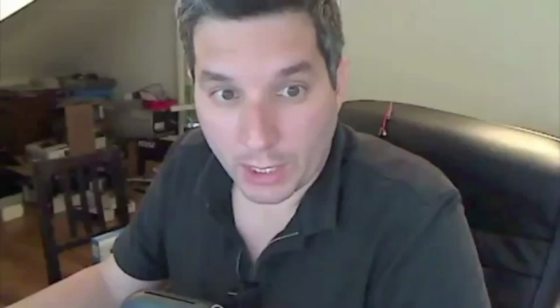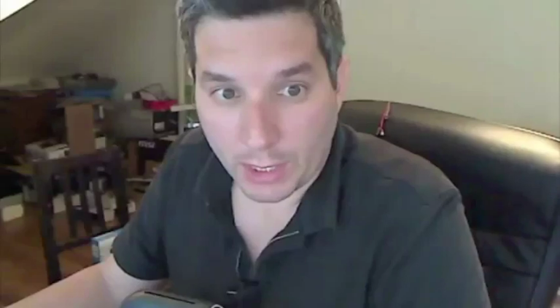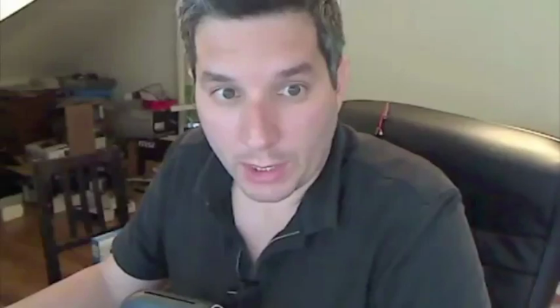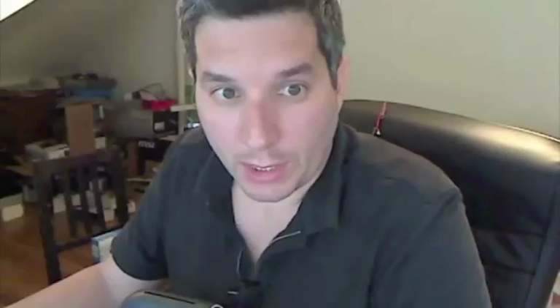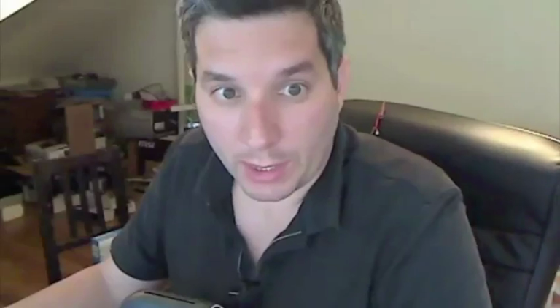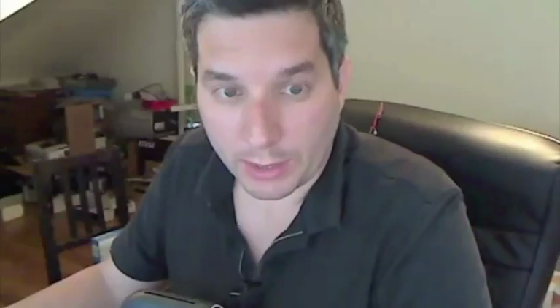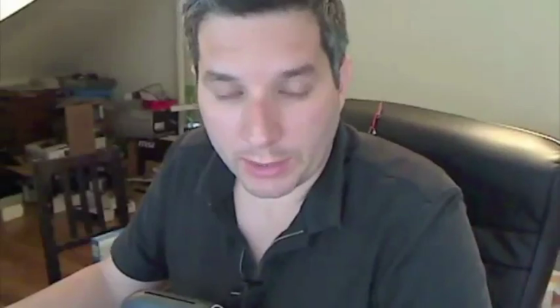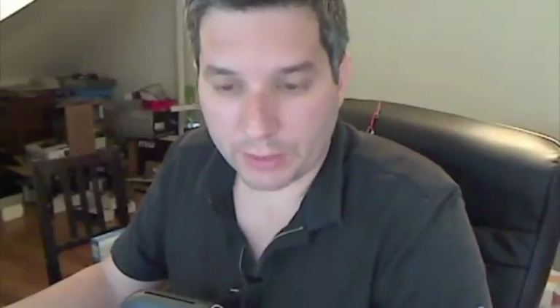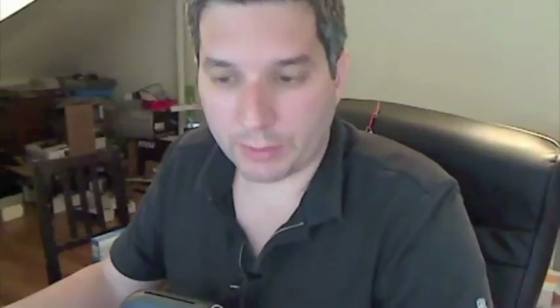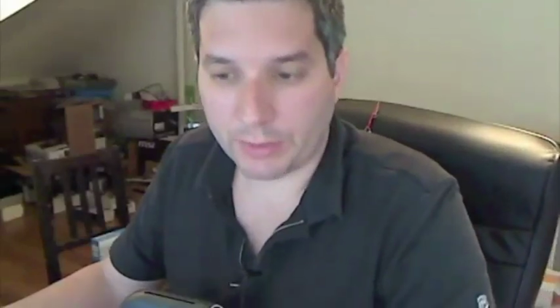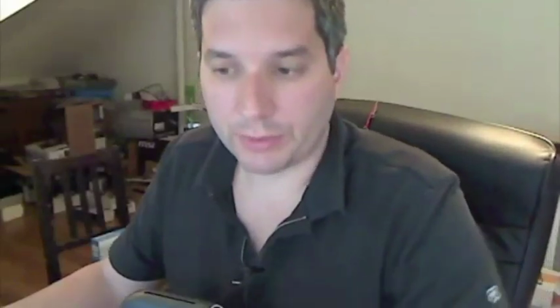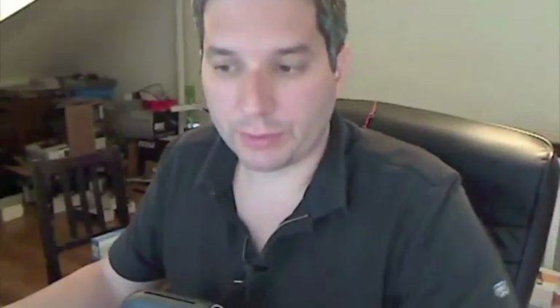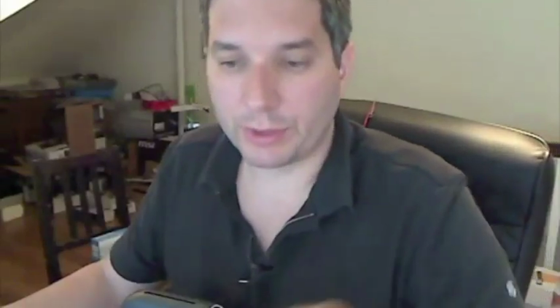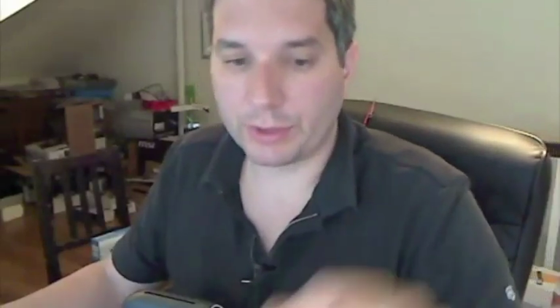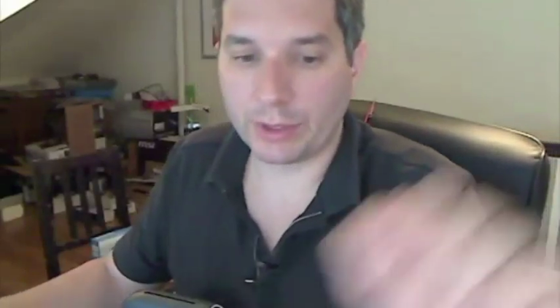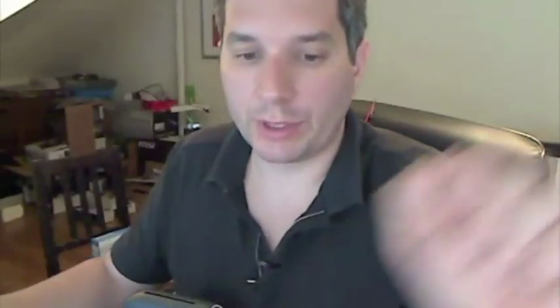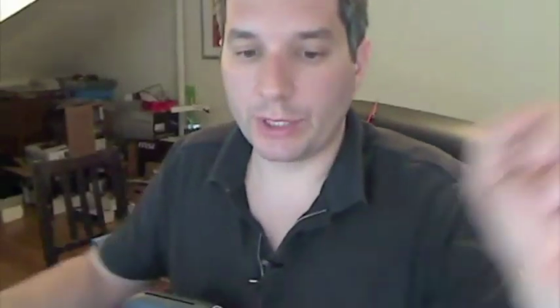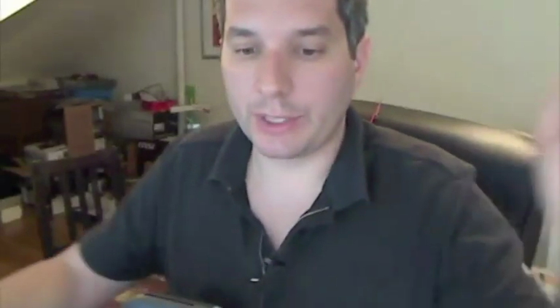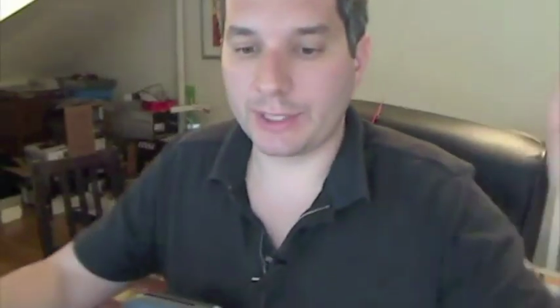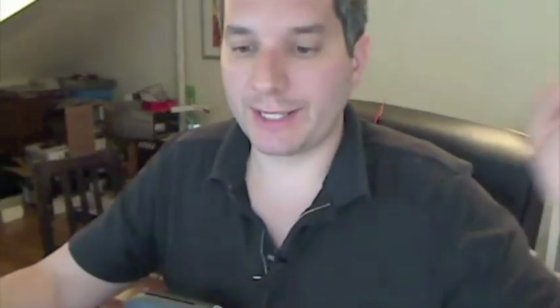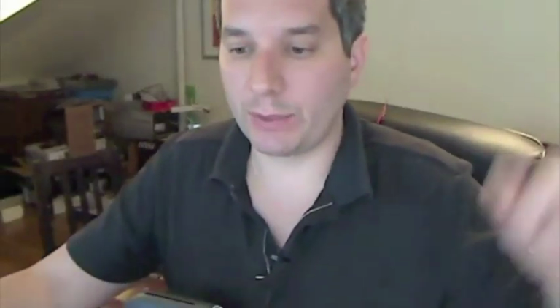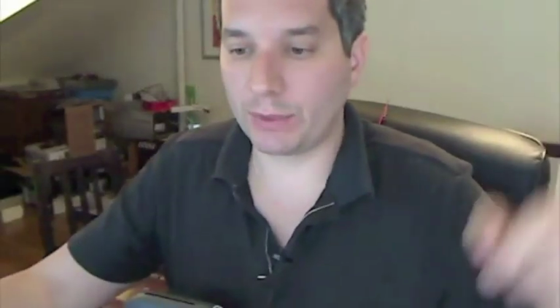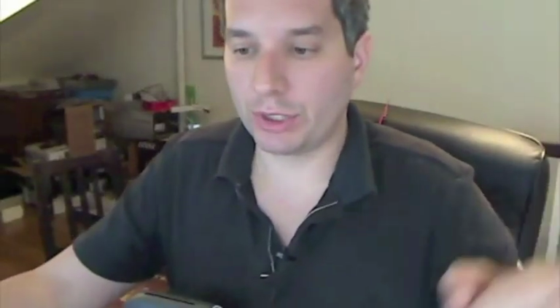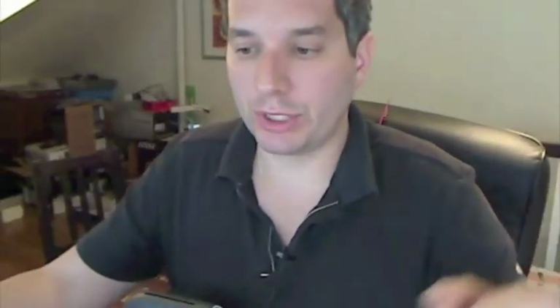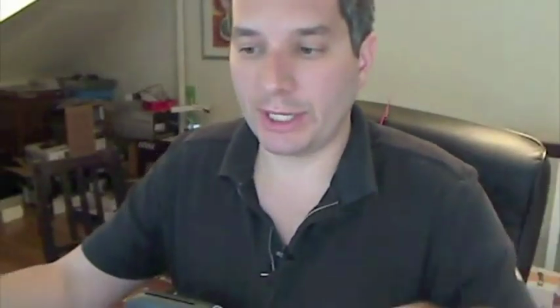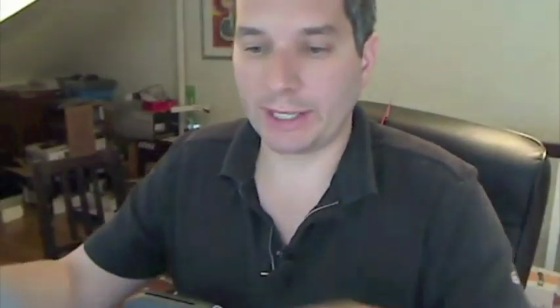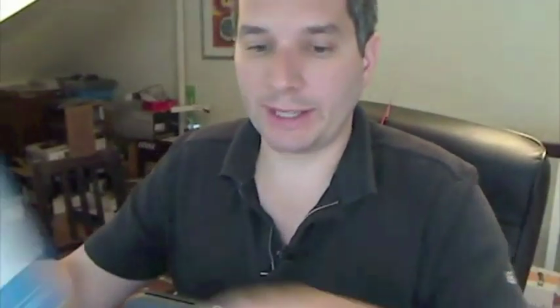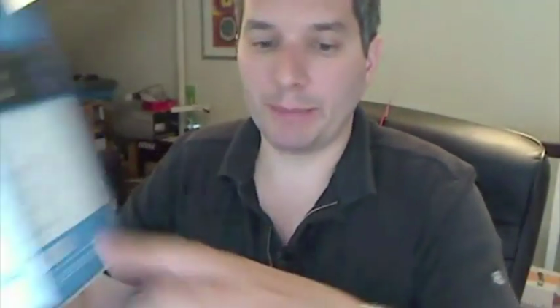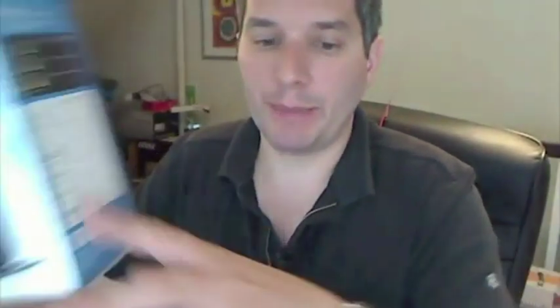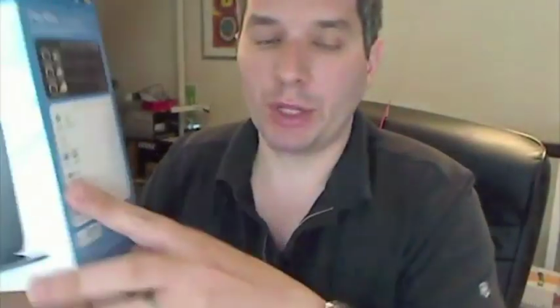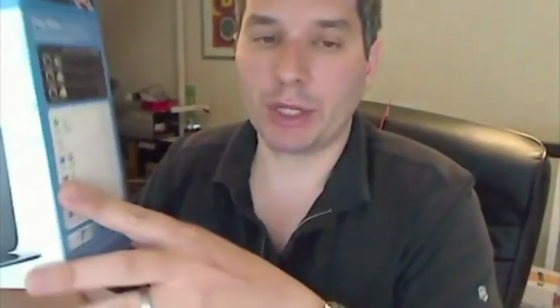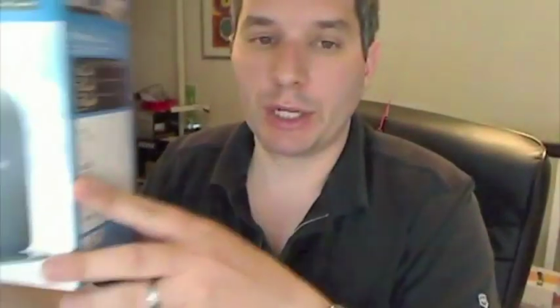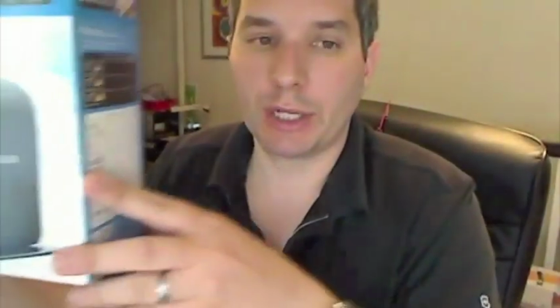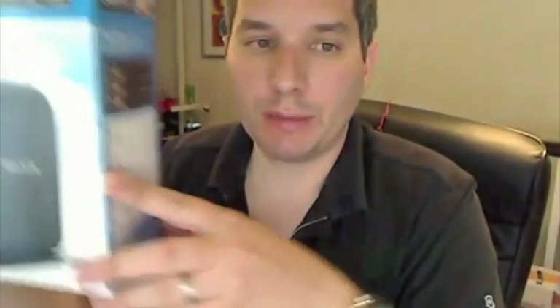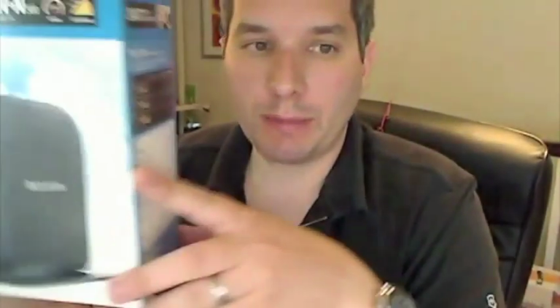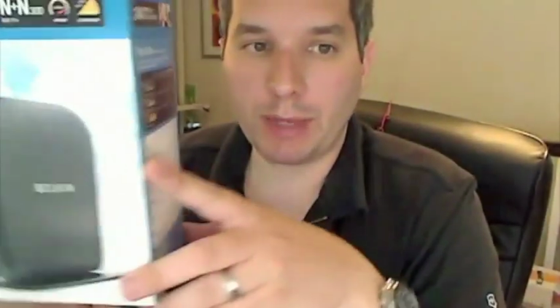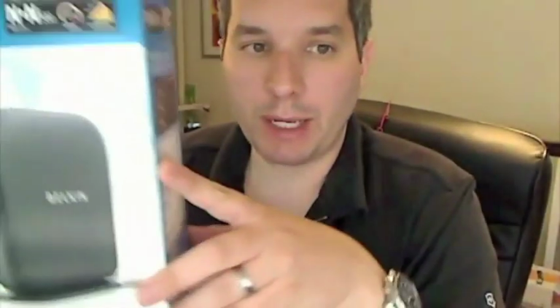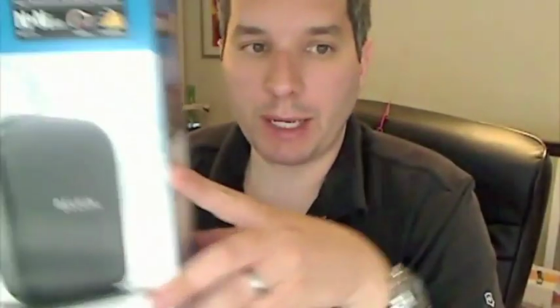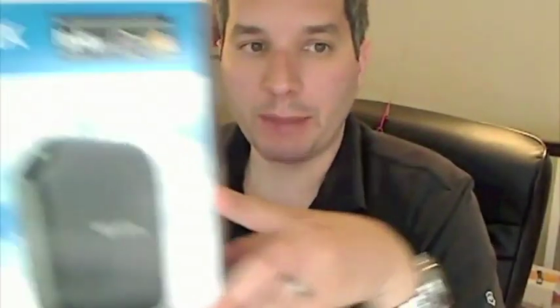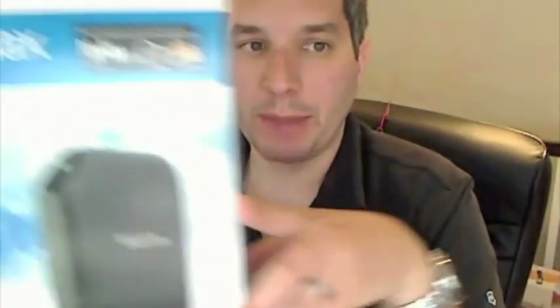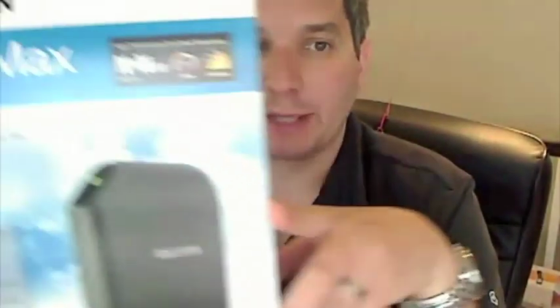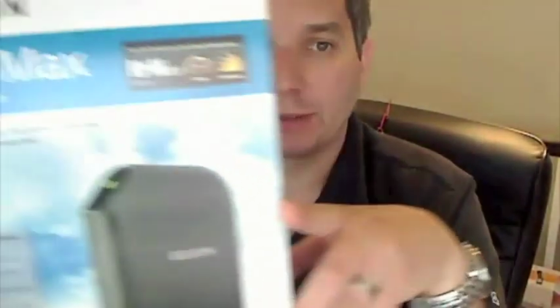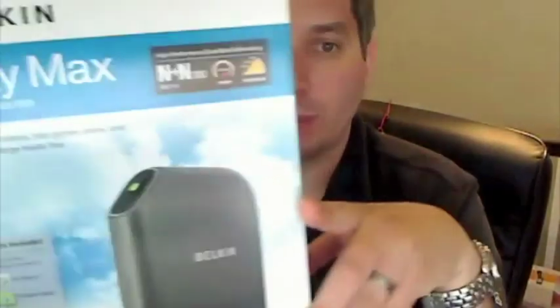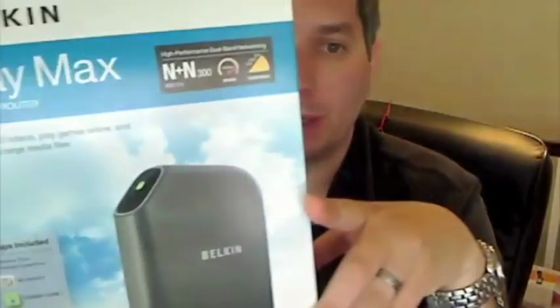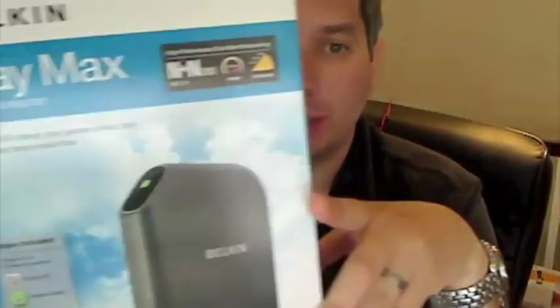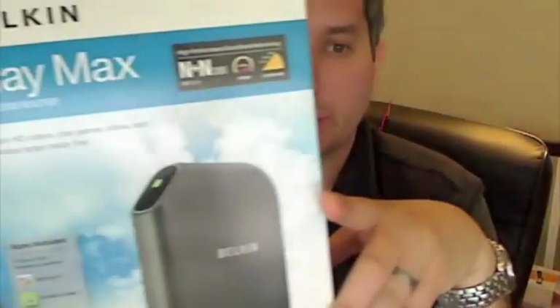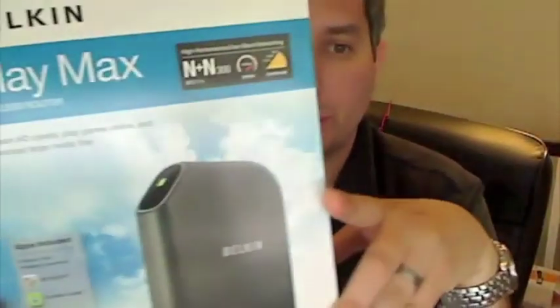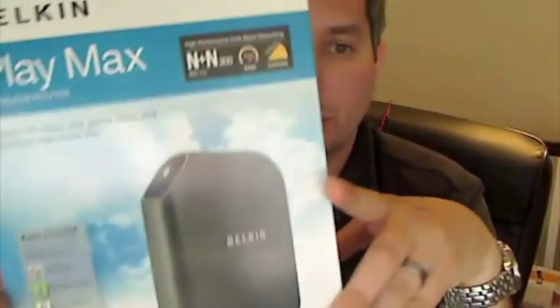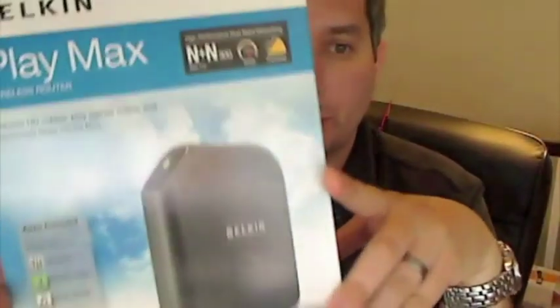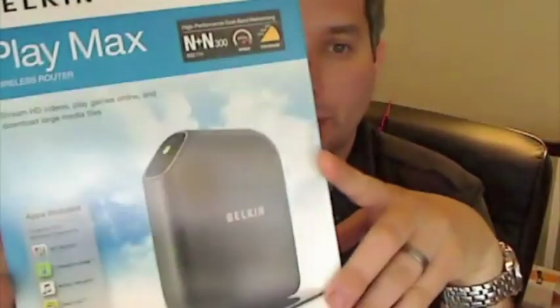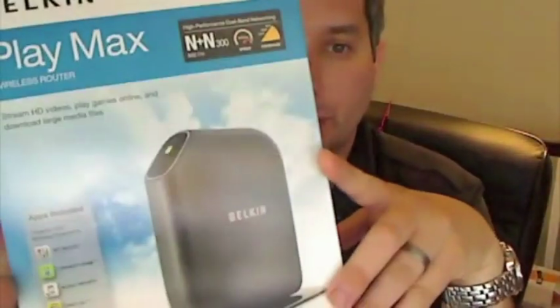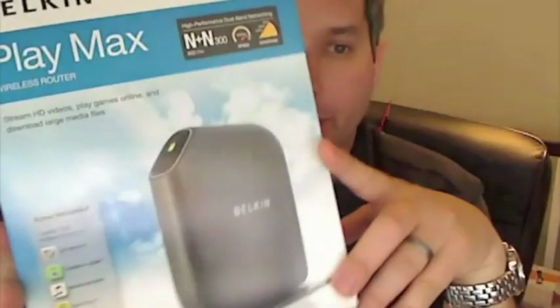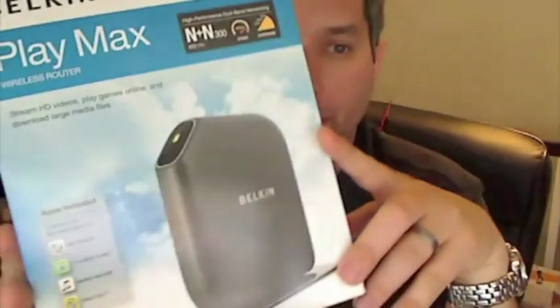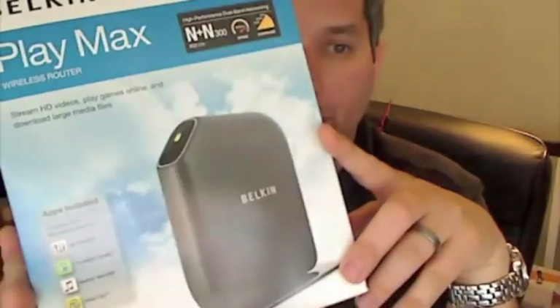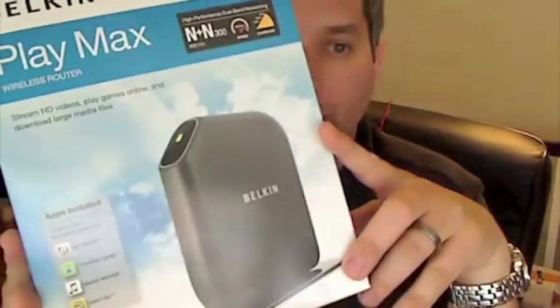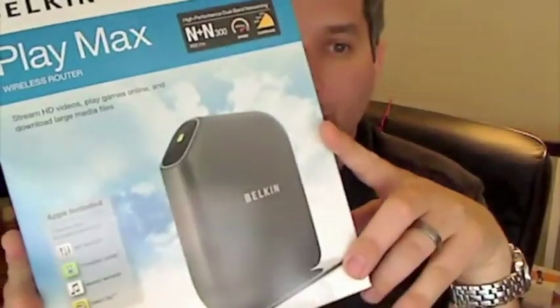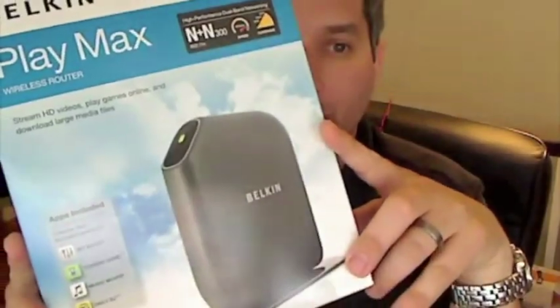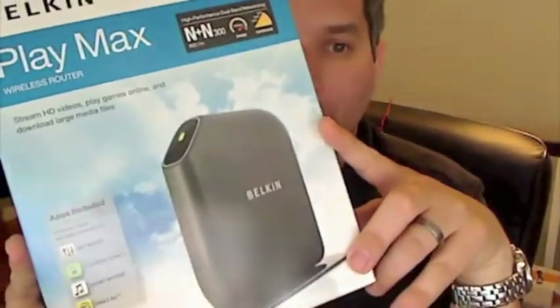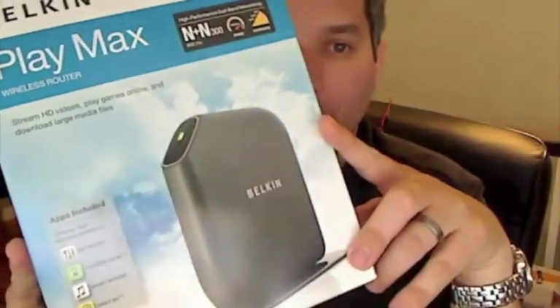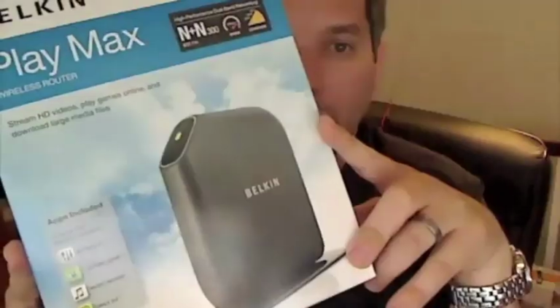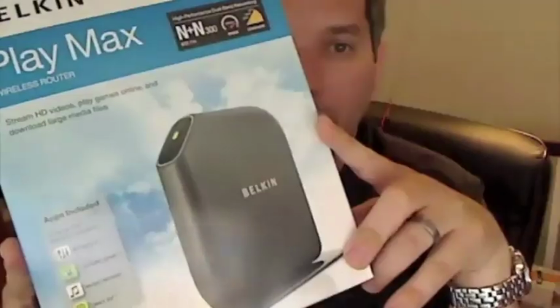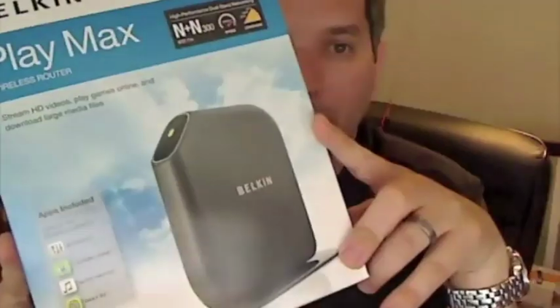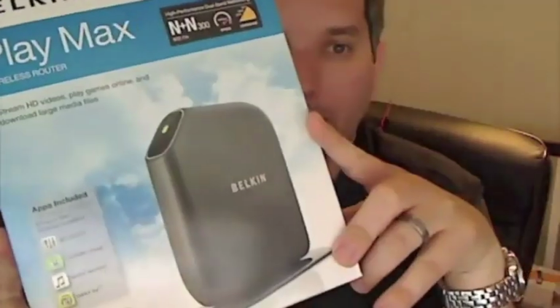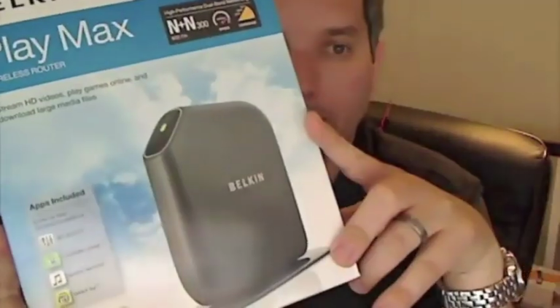Hi guys, John Biggs from CrunchGear here, and today we're looking at the Belkin PlayMax wireless router. PlayMax.